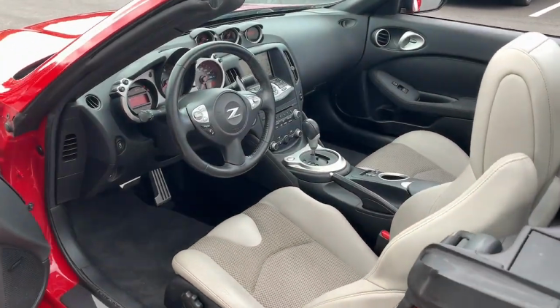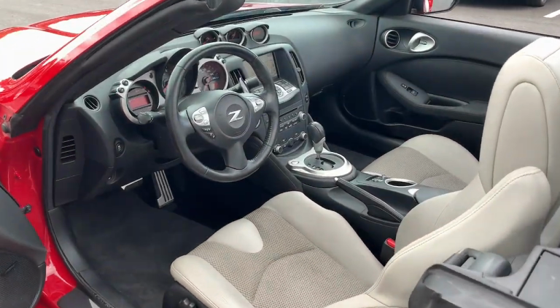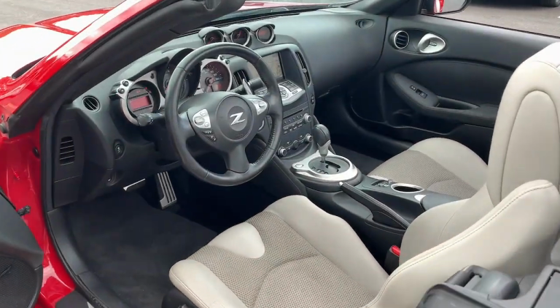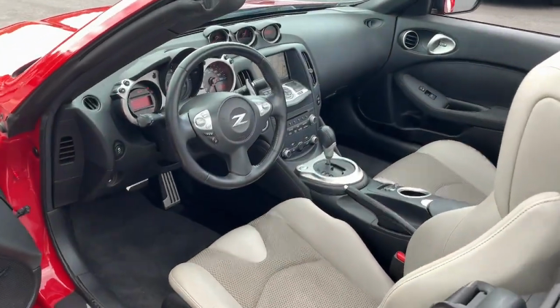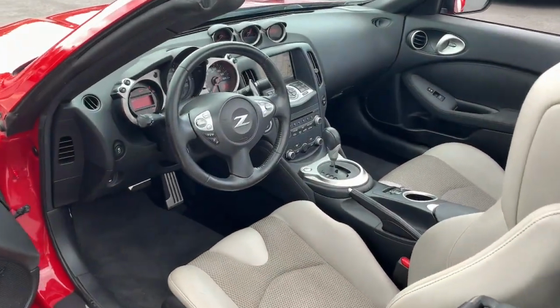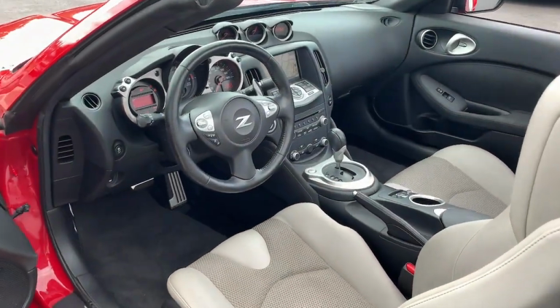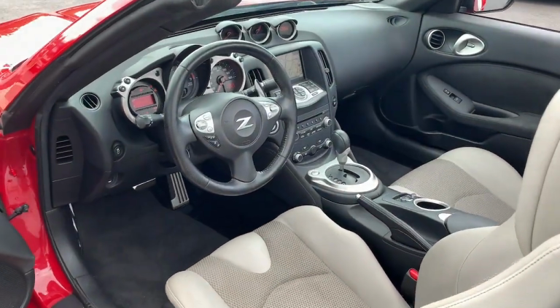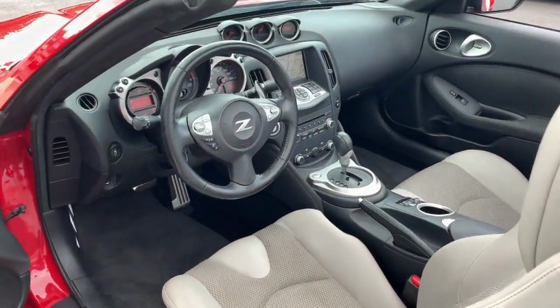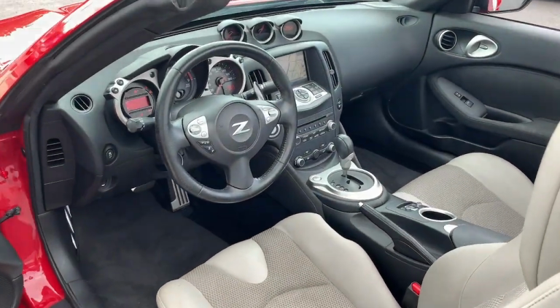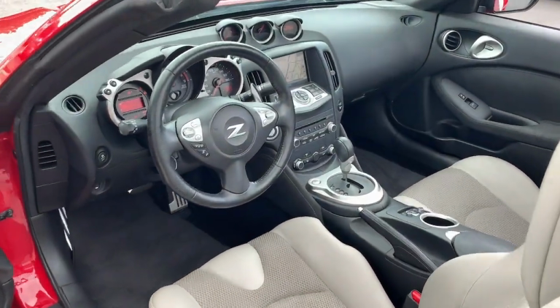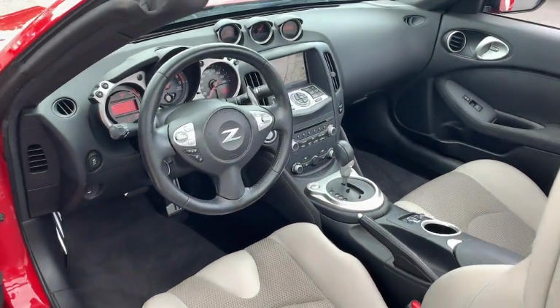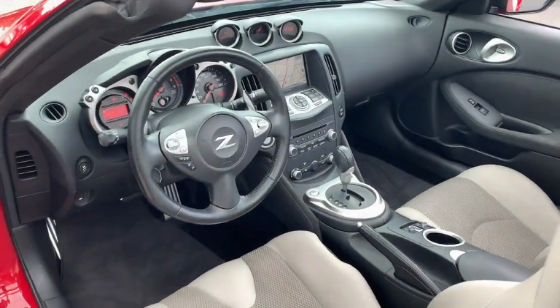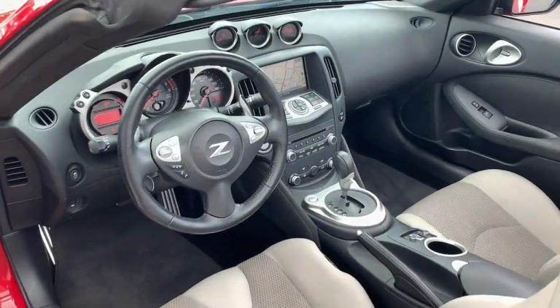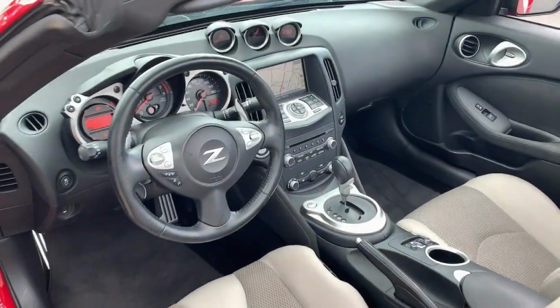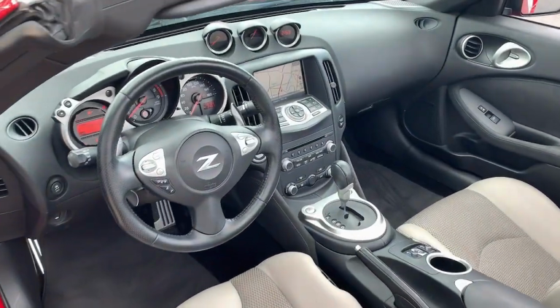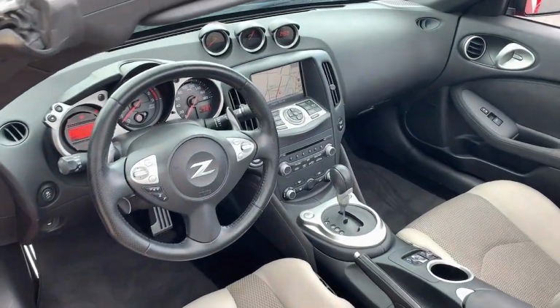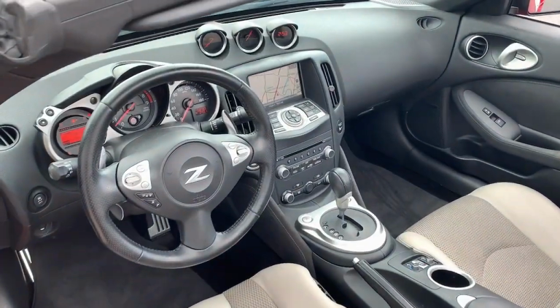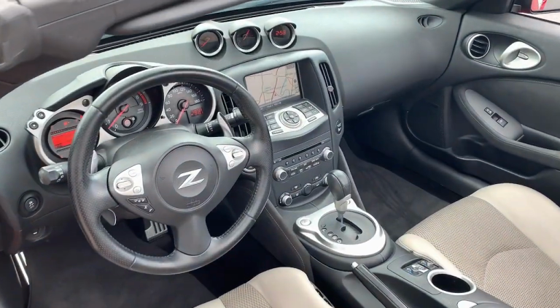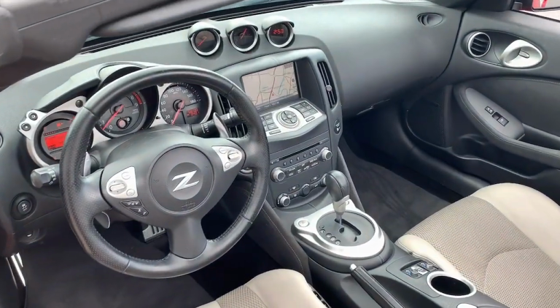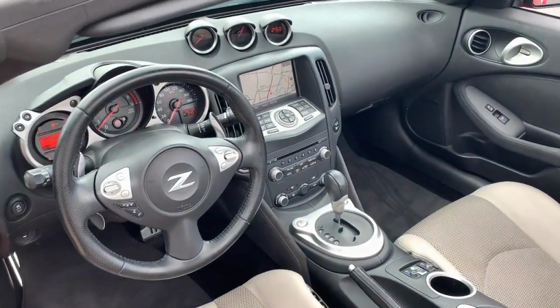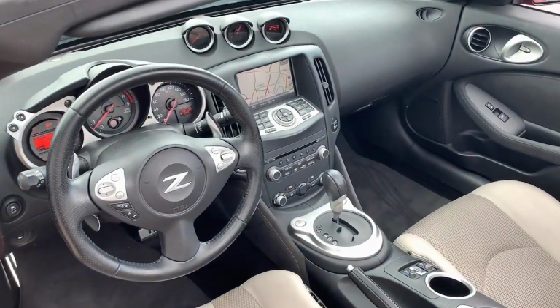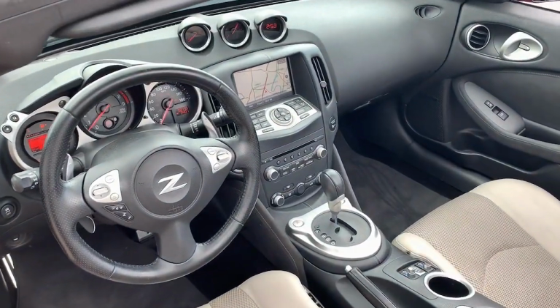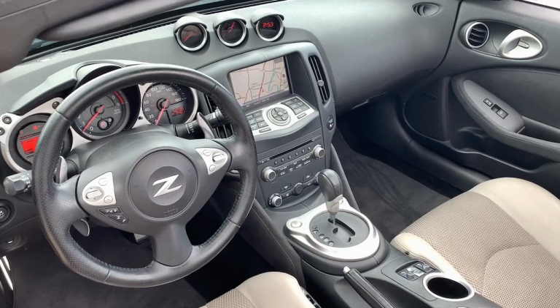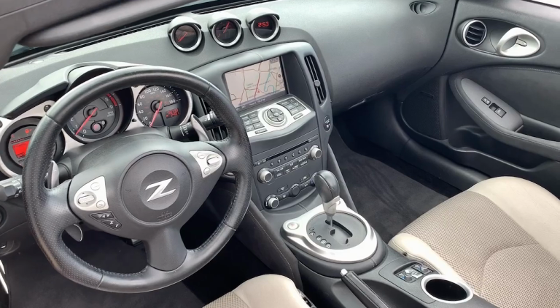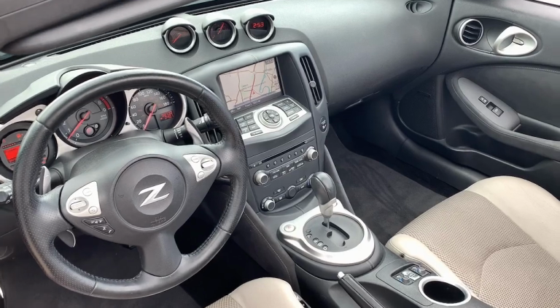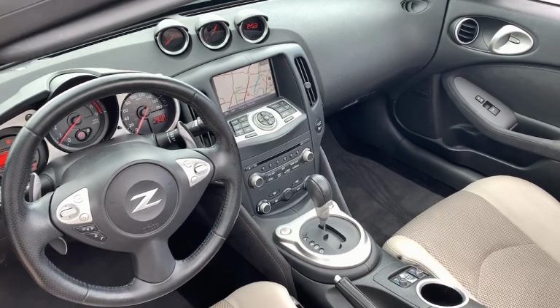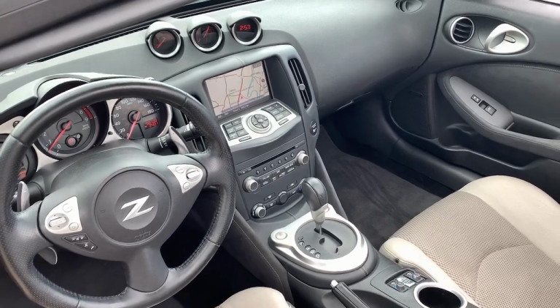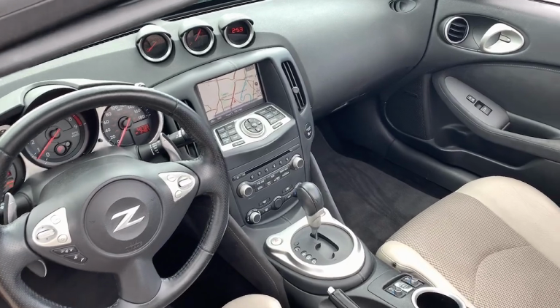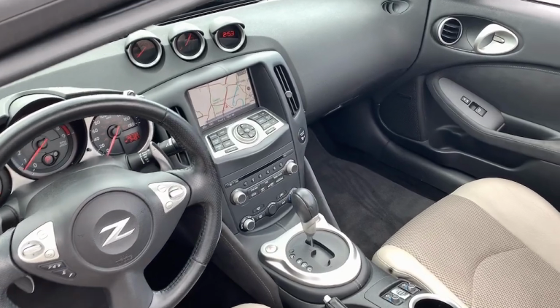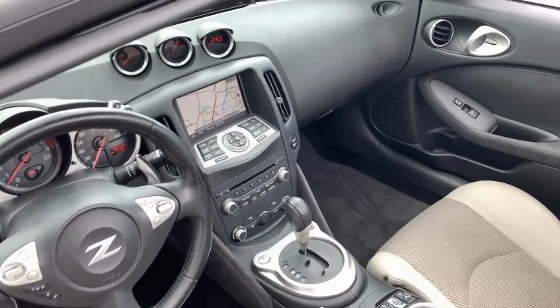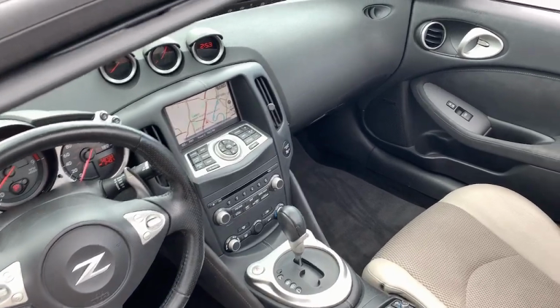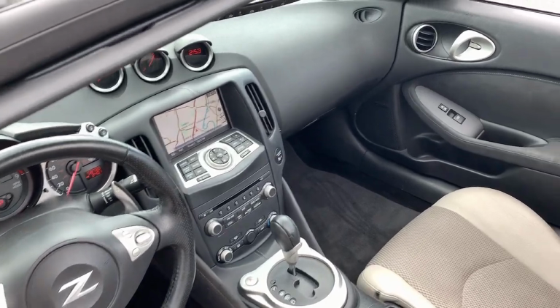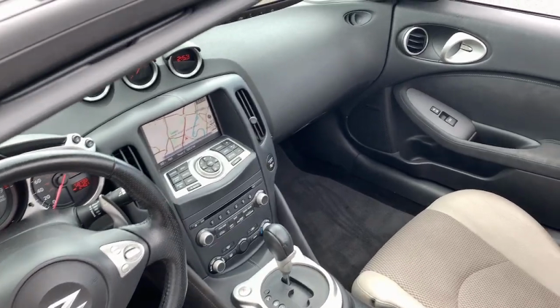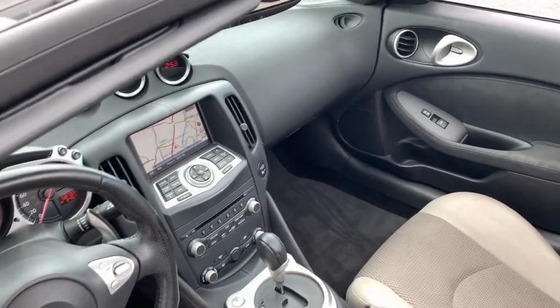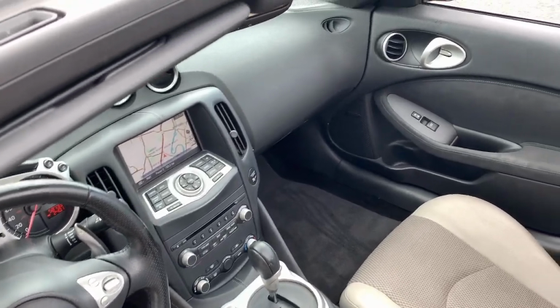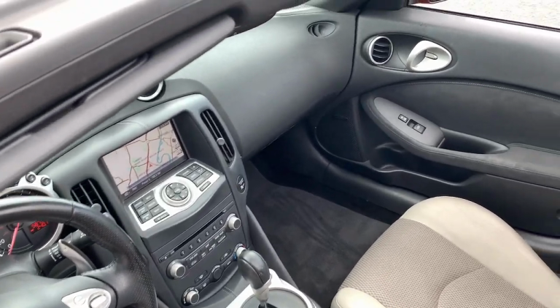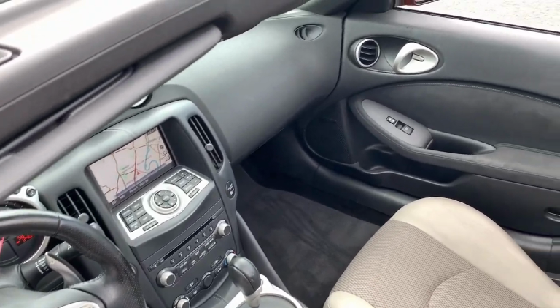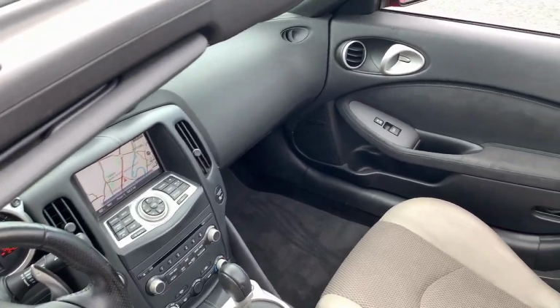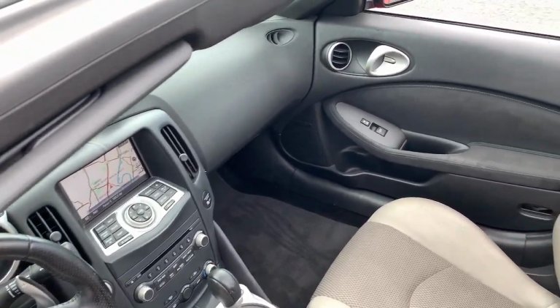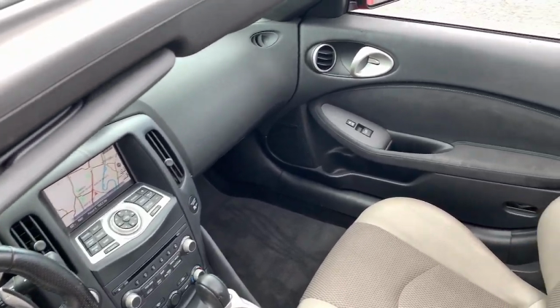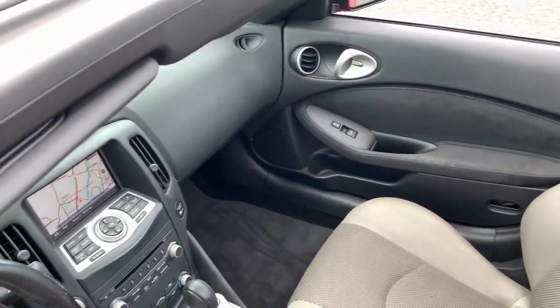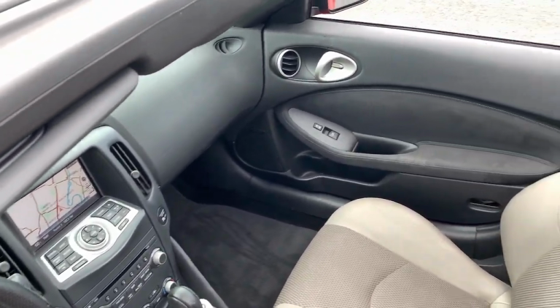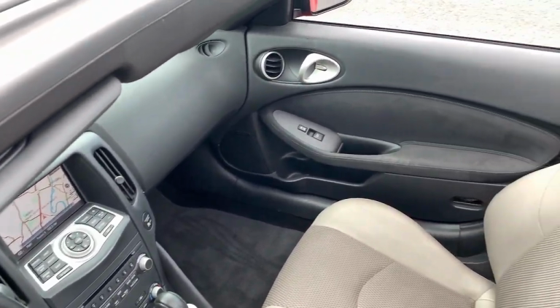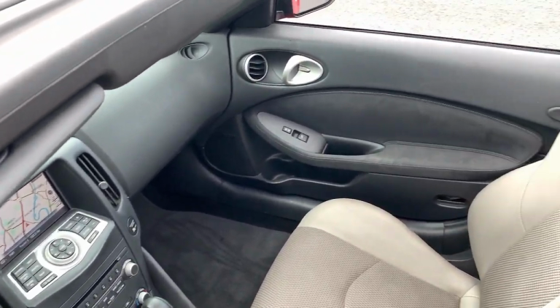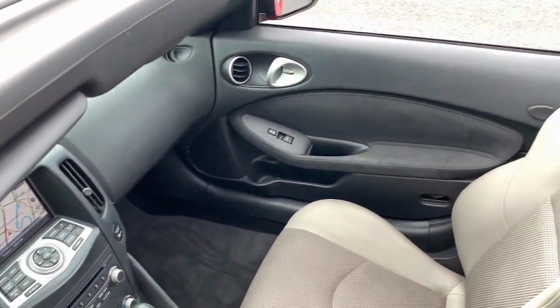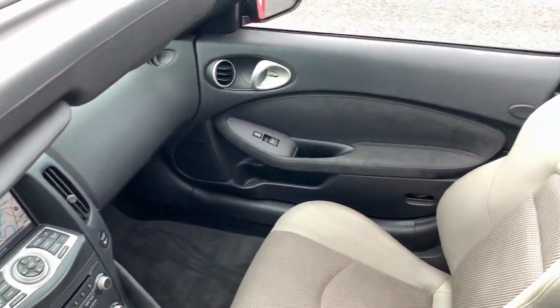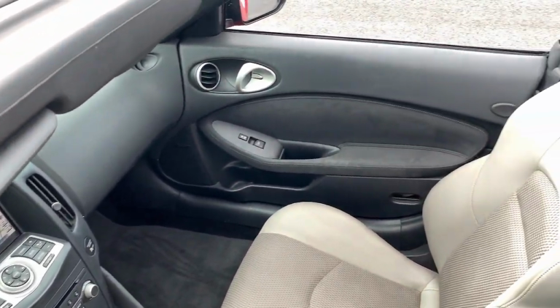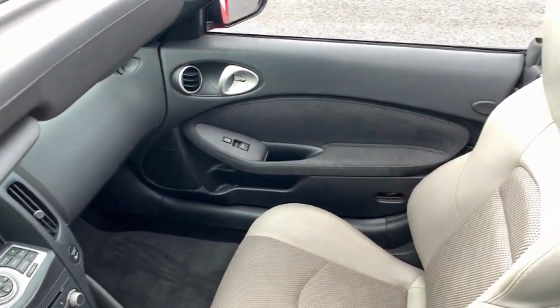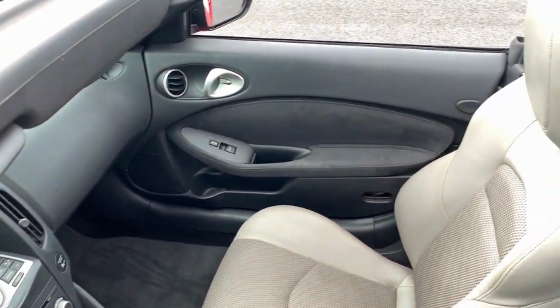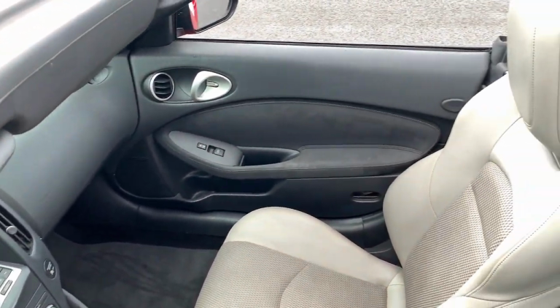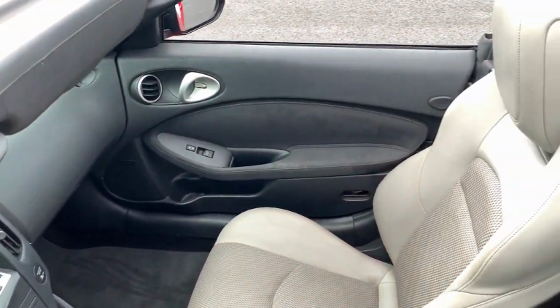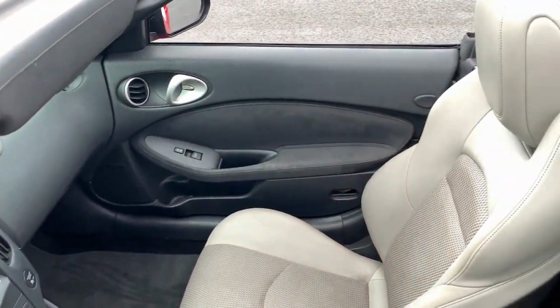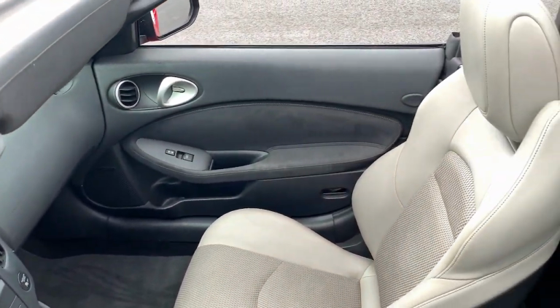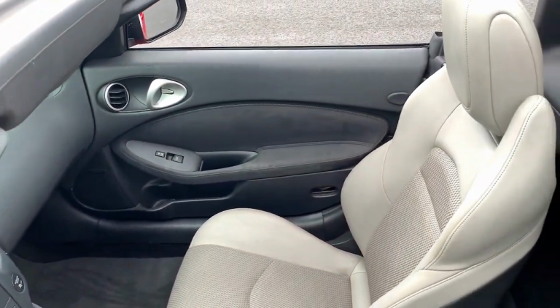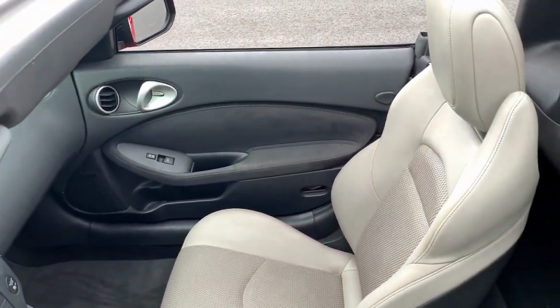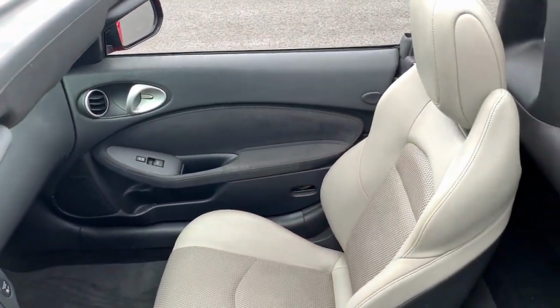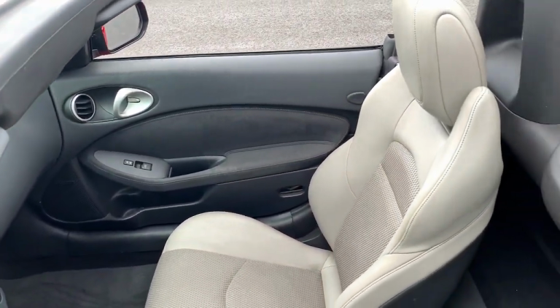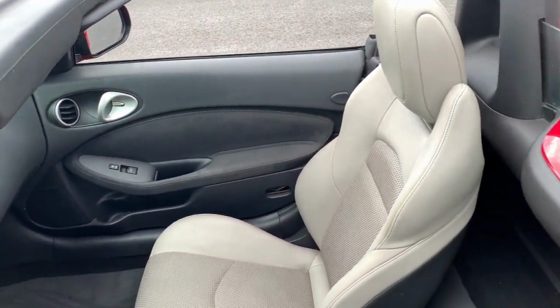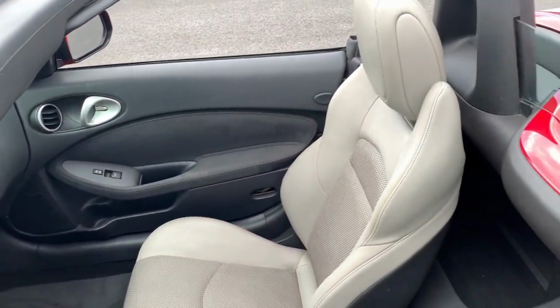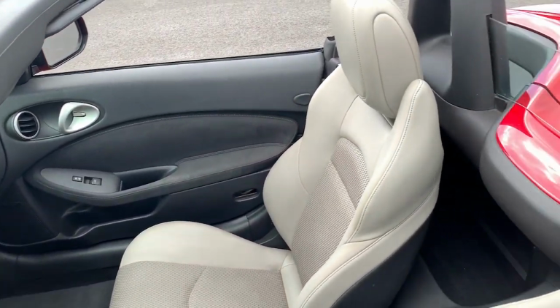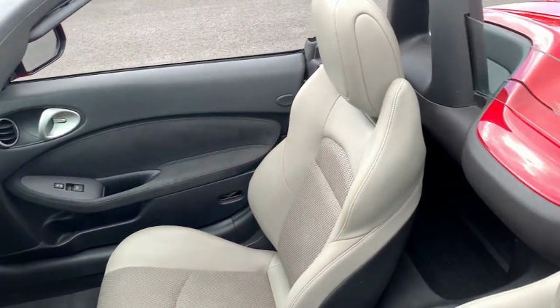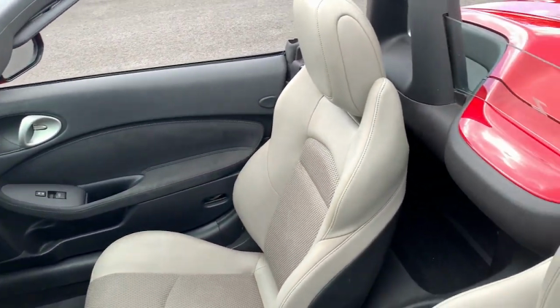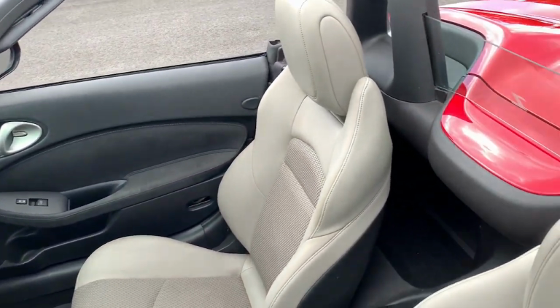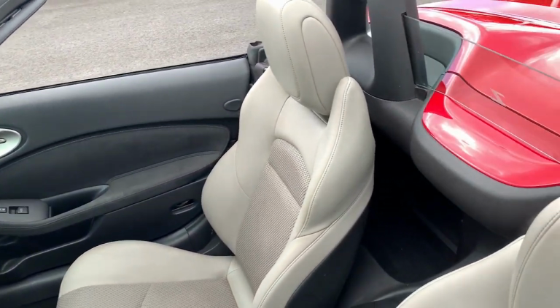Don't miss the chance to drive this sleek and muscular 370Z. Our team will give you an outstanding road test experience. Stop in today.